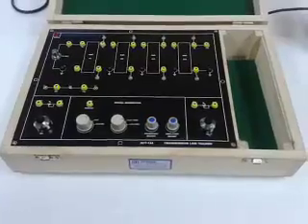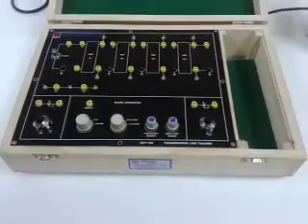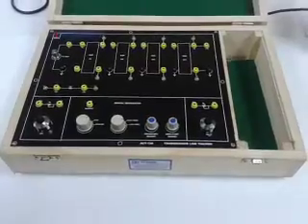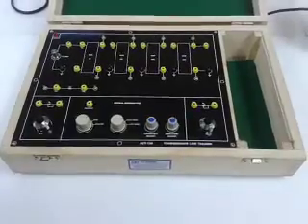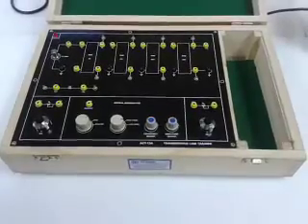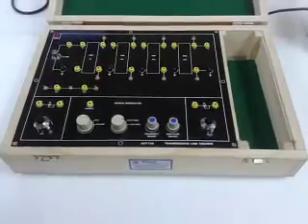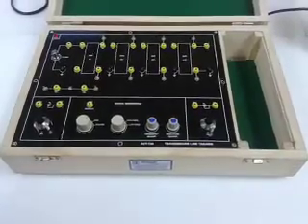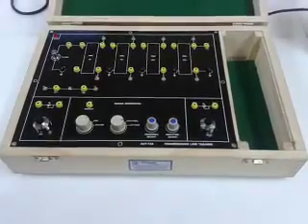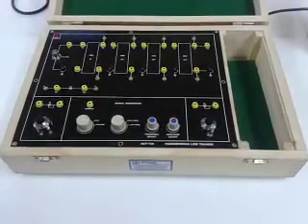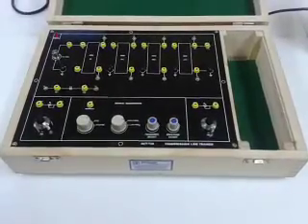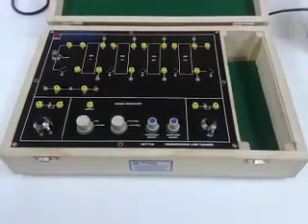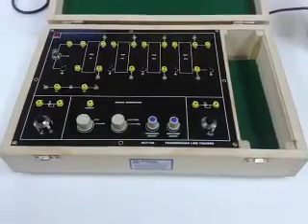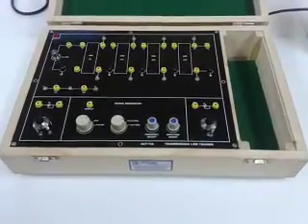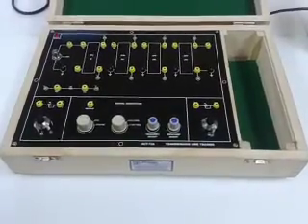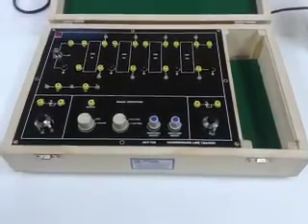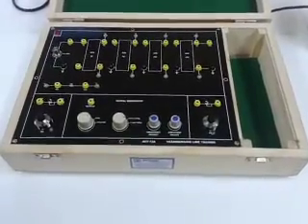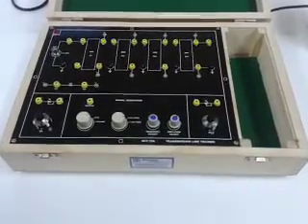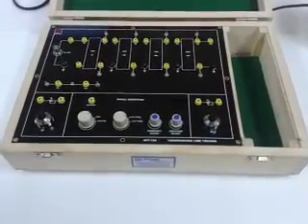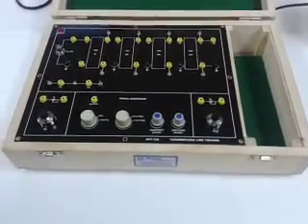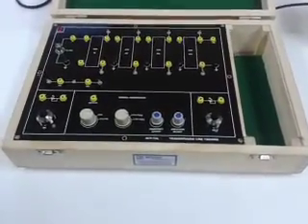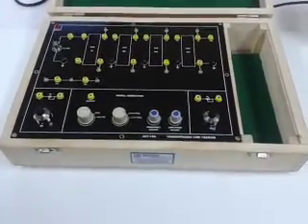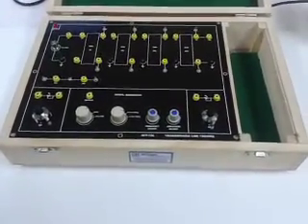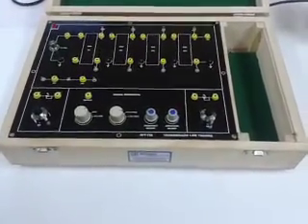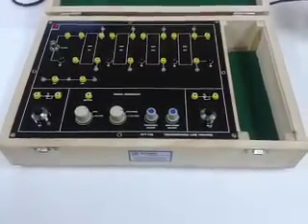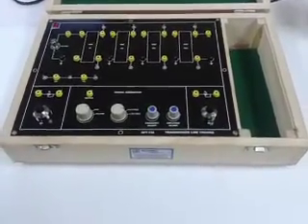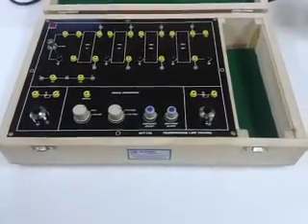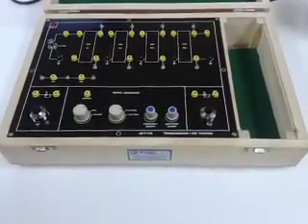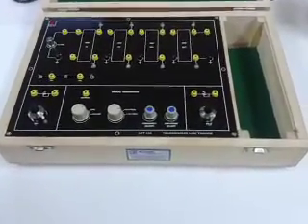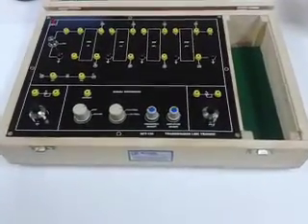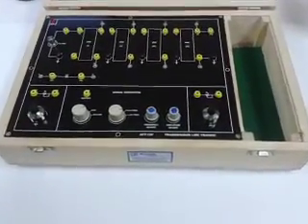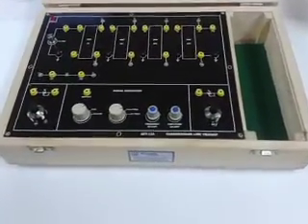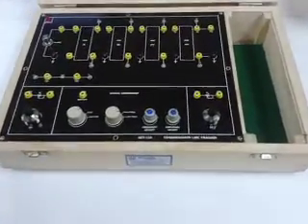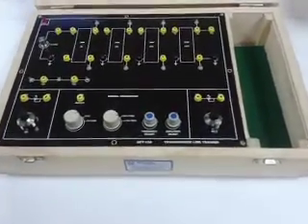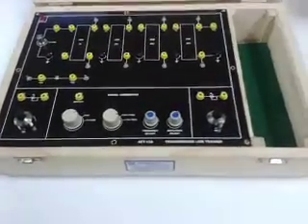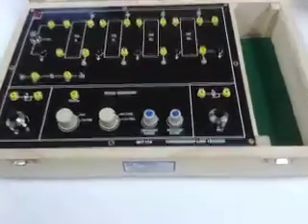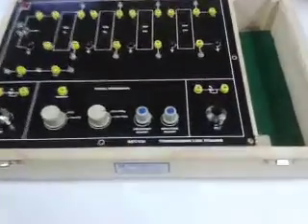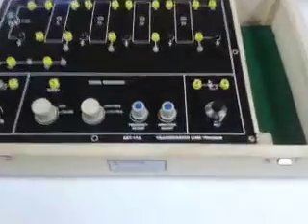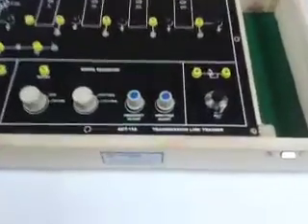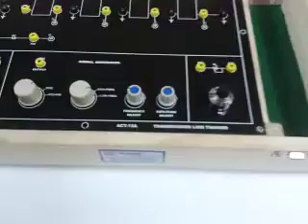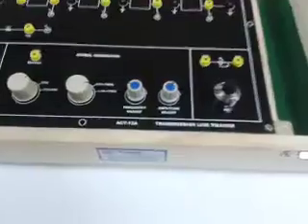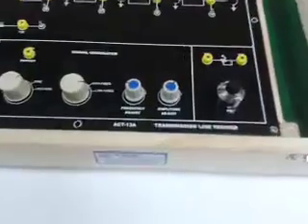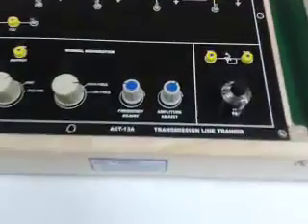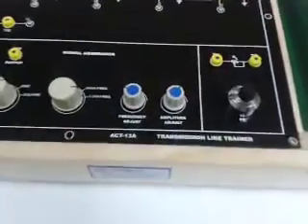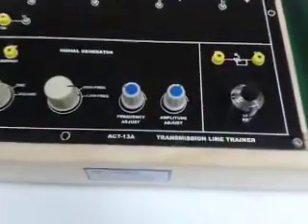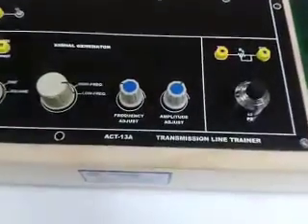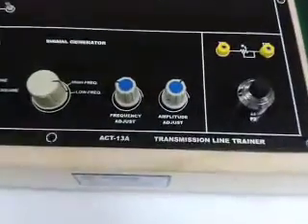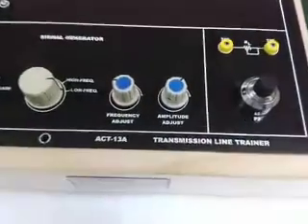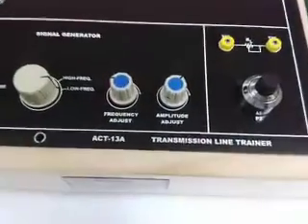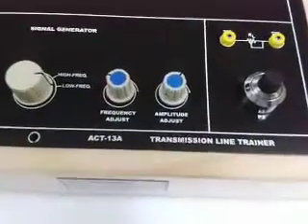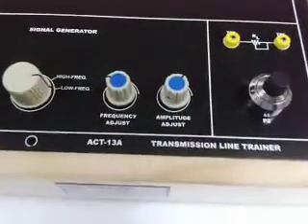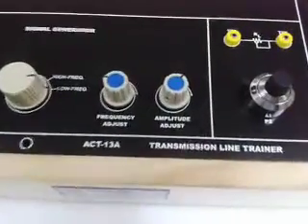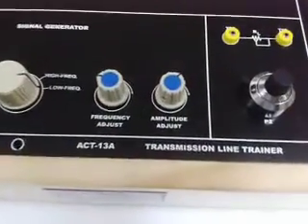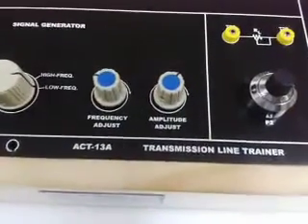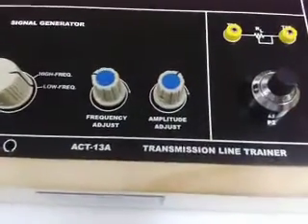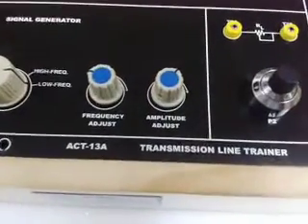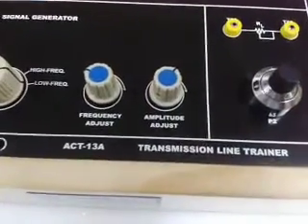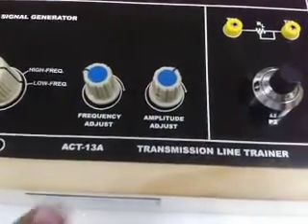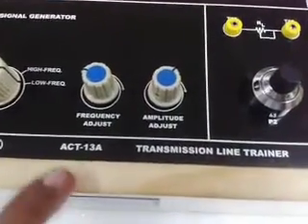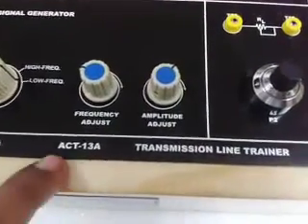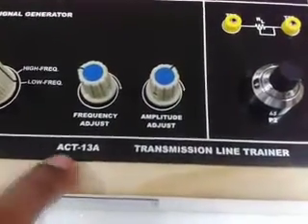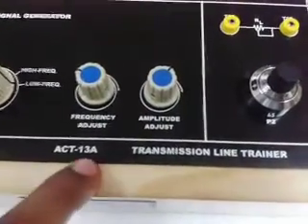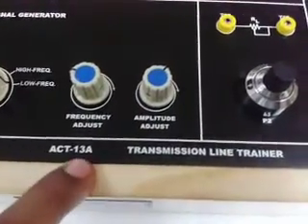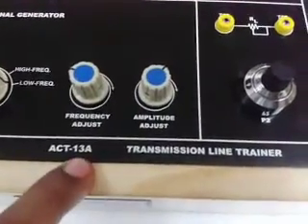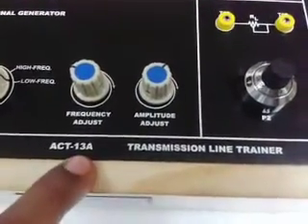Welcome to KiTech Technologies Pvt Ltd. This is a demo of the Transmission Line Trainer Kit, ACT 13.